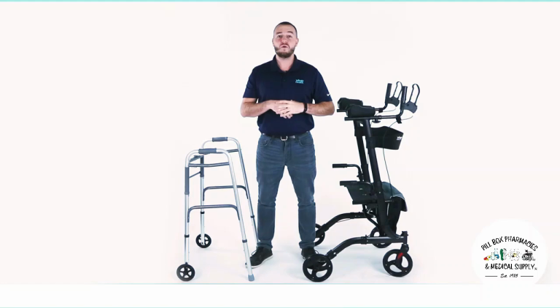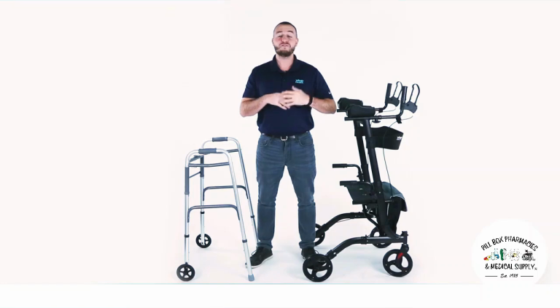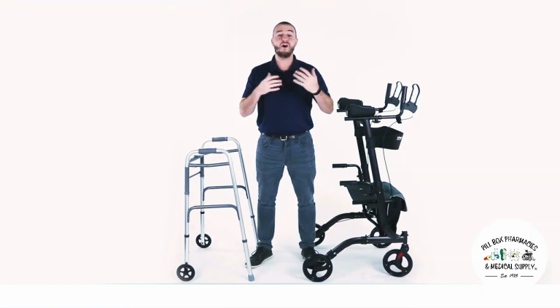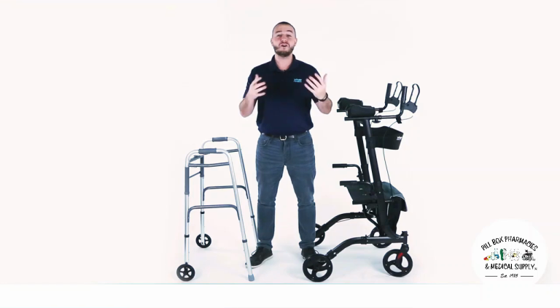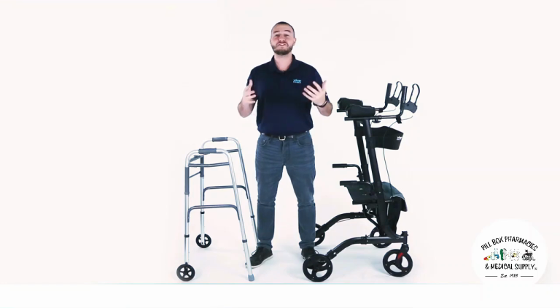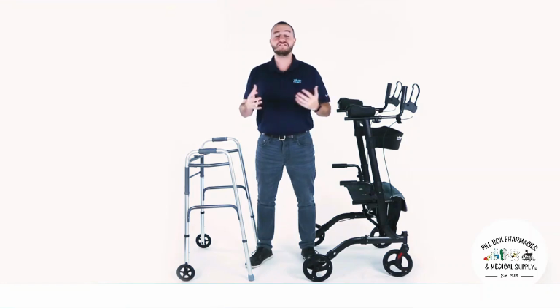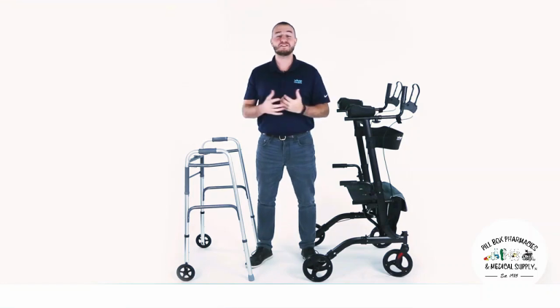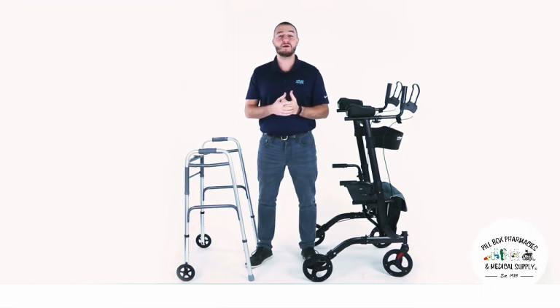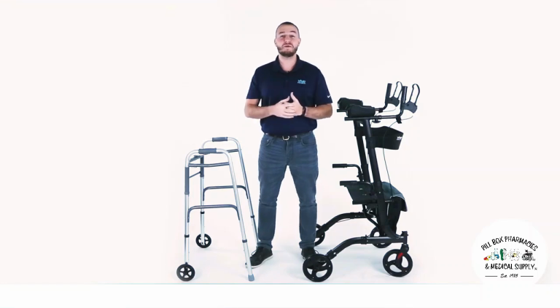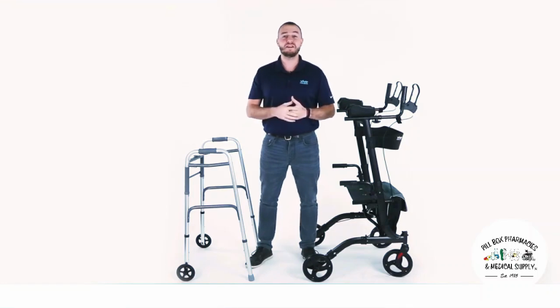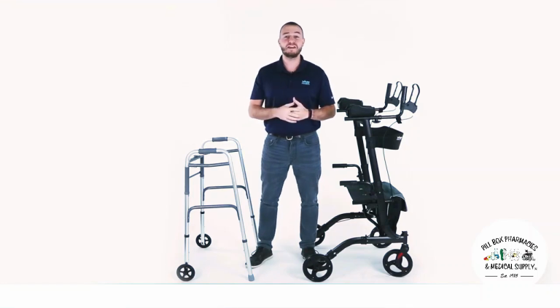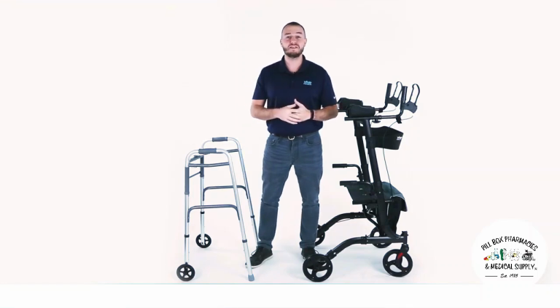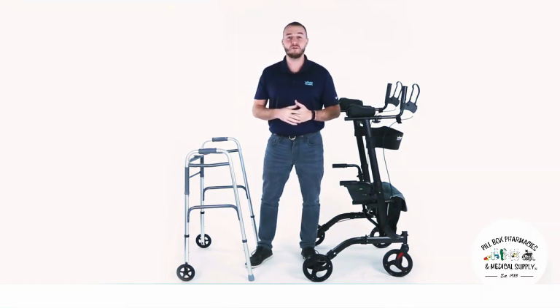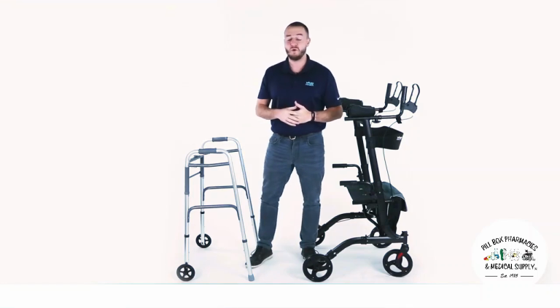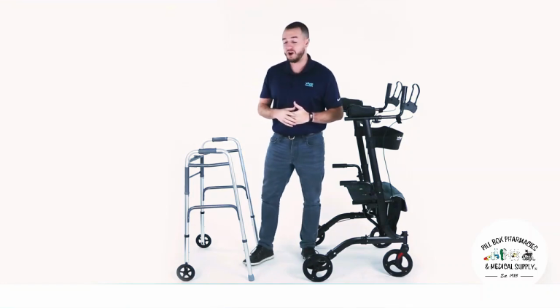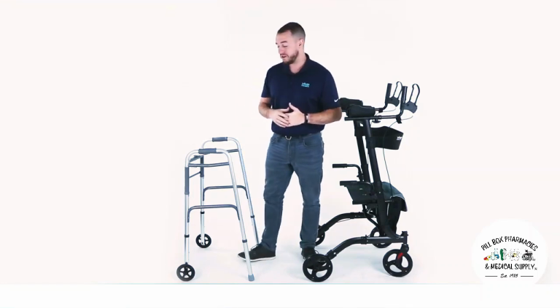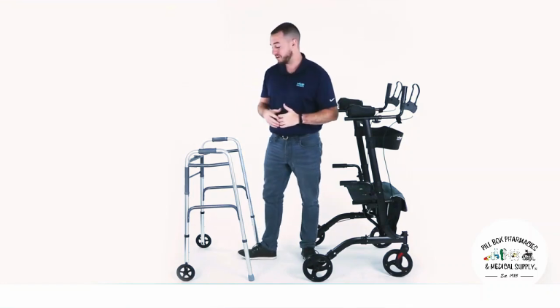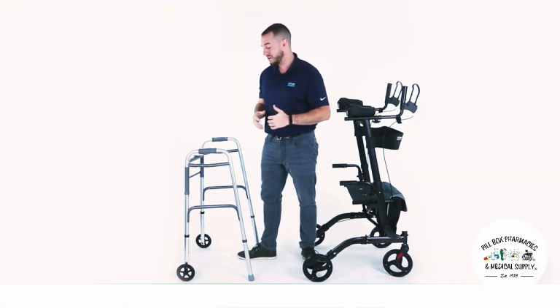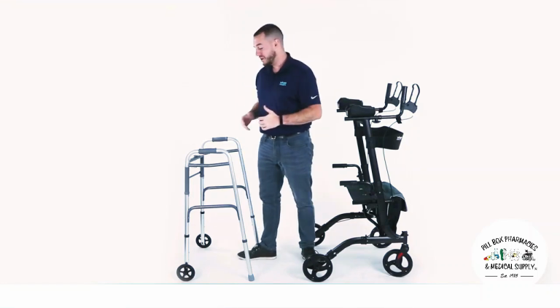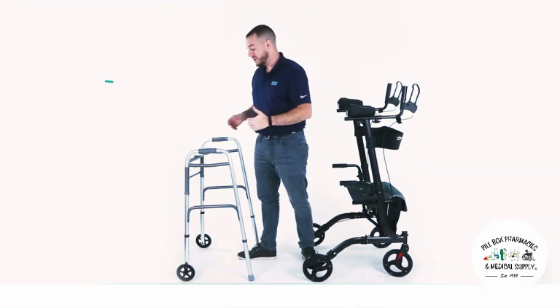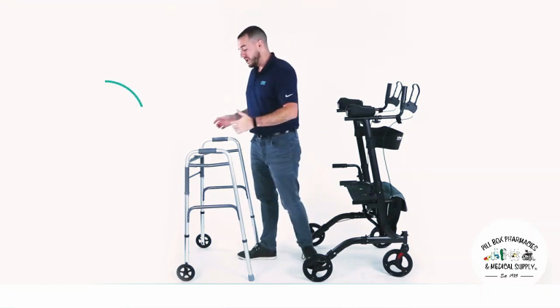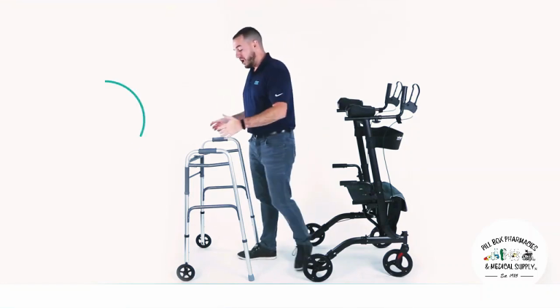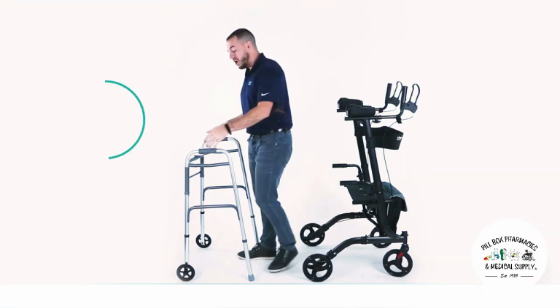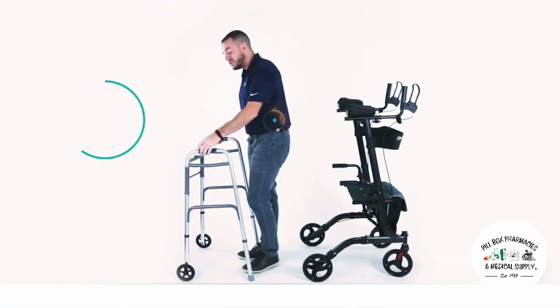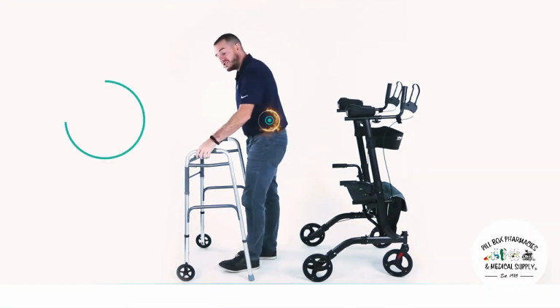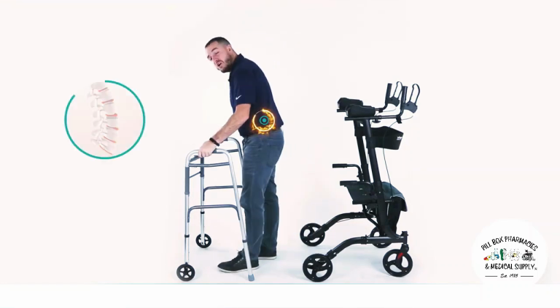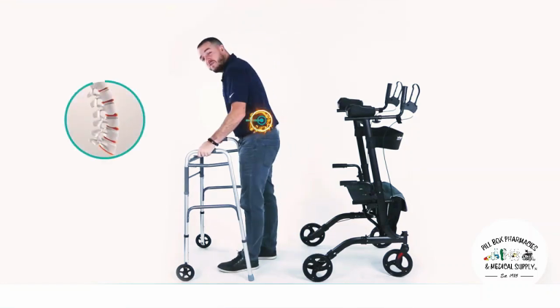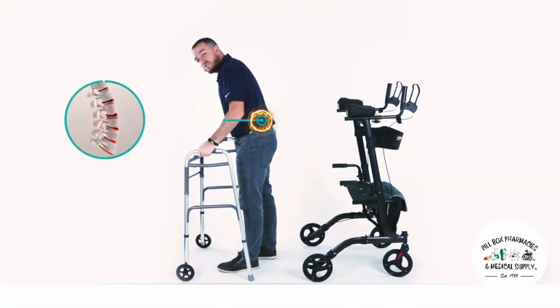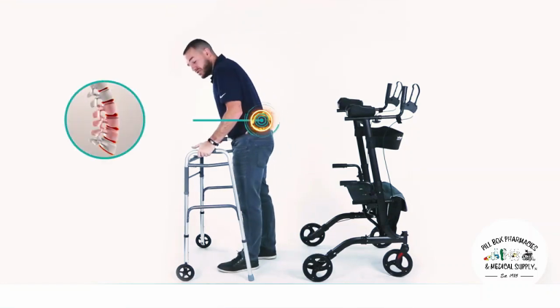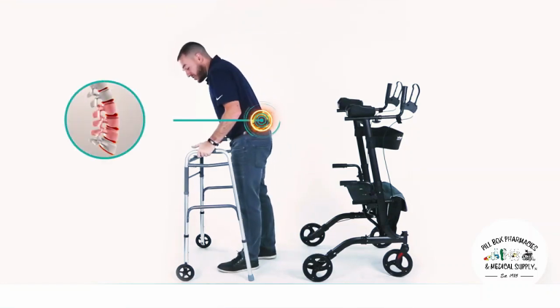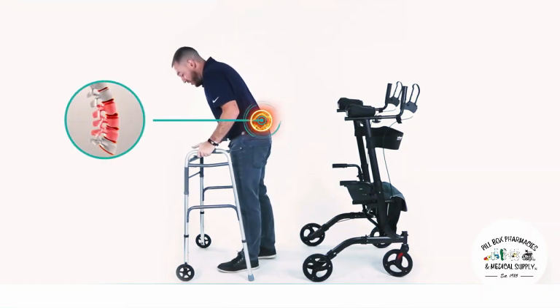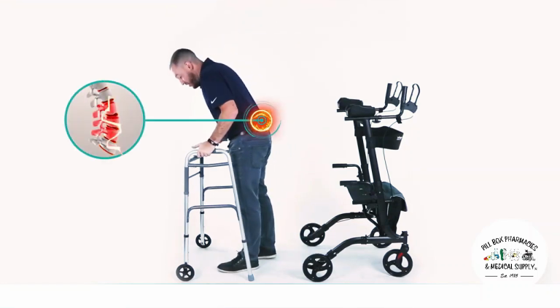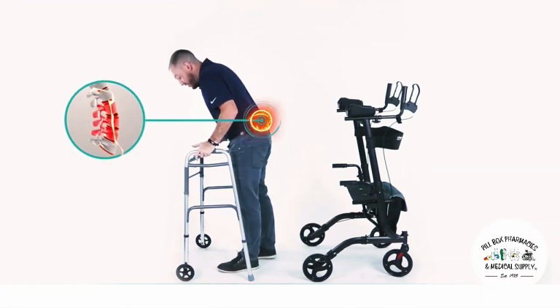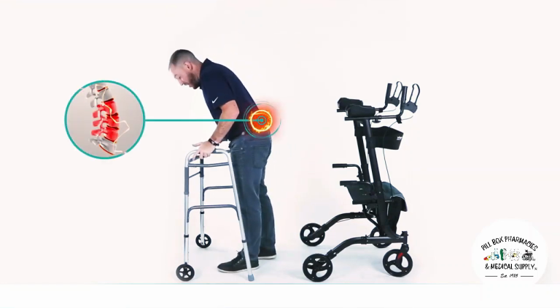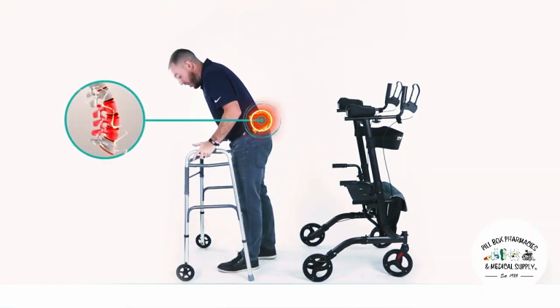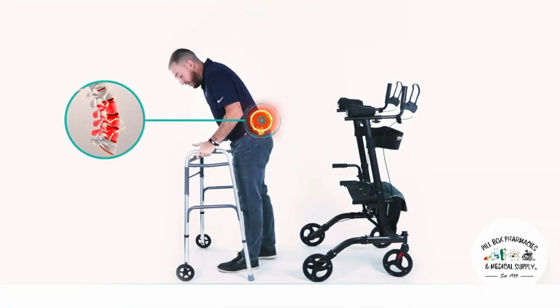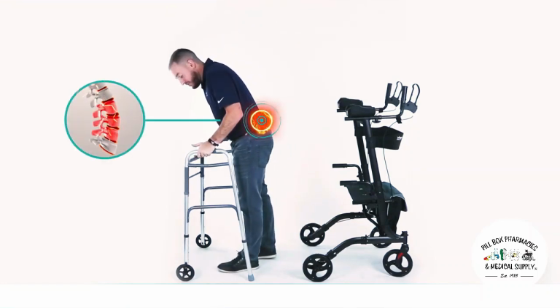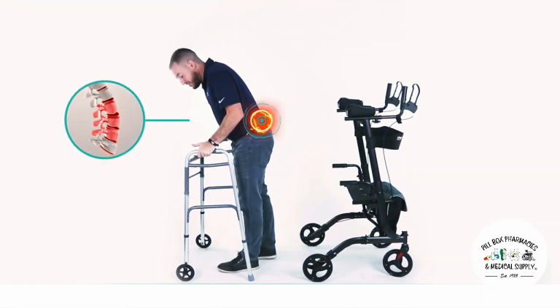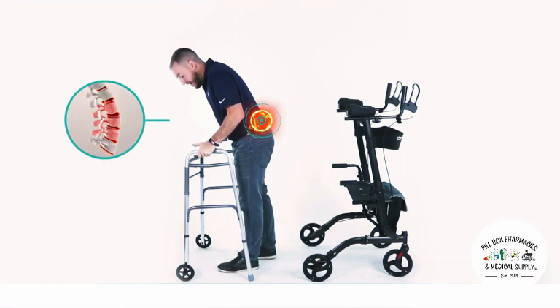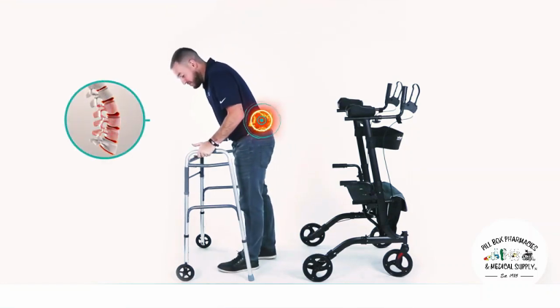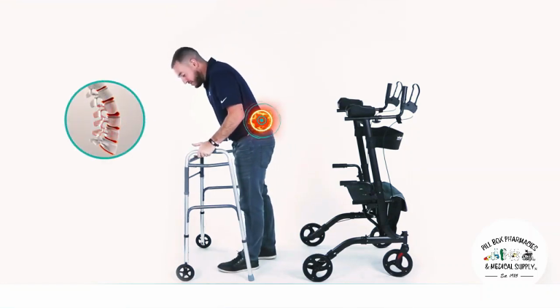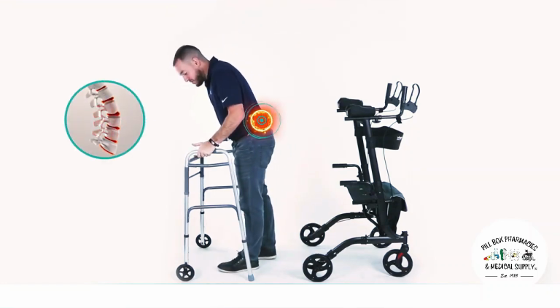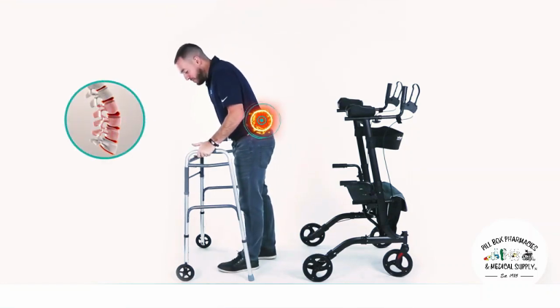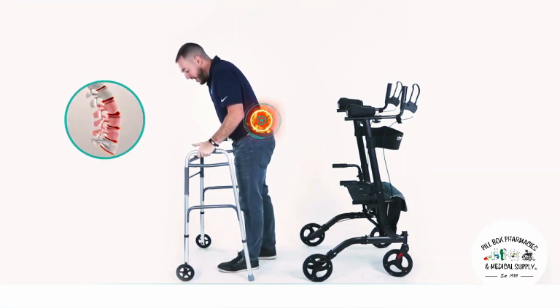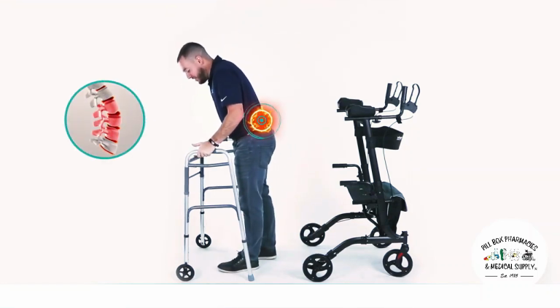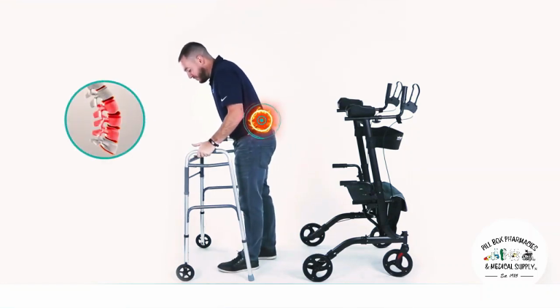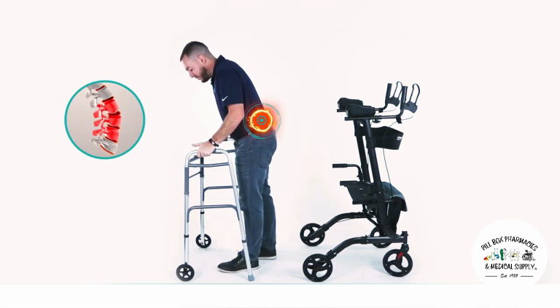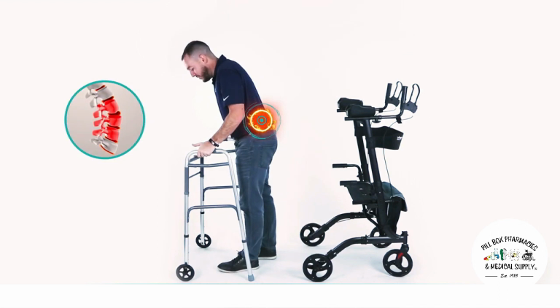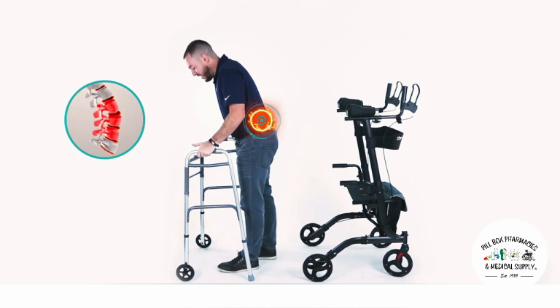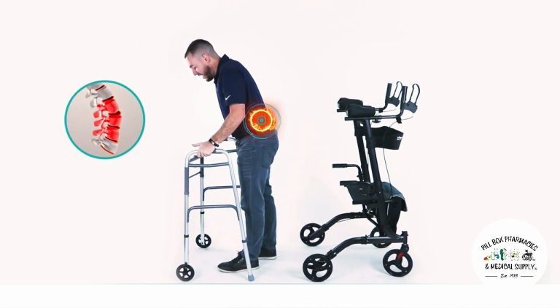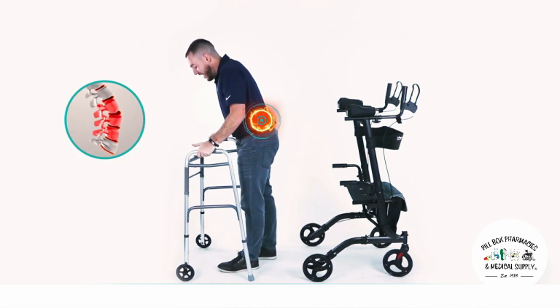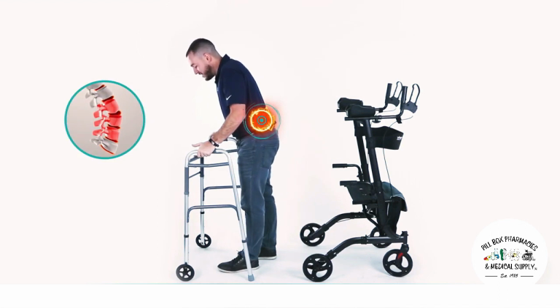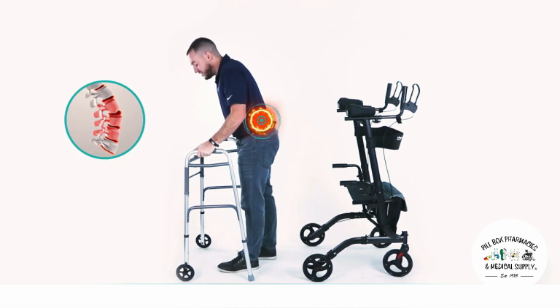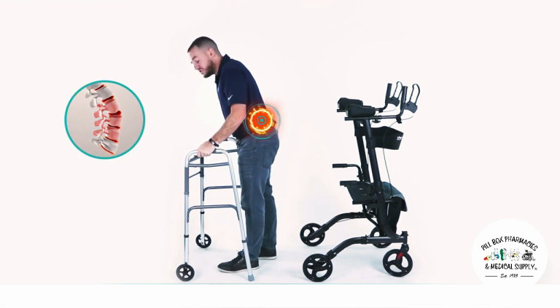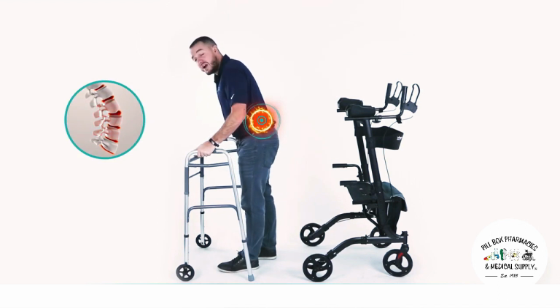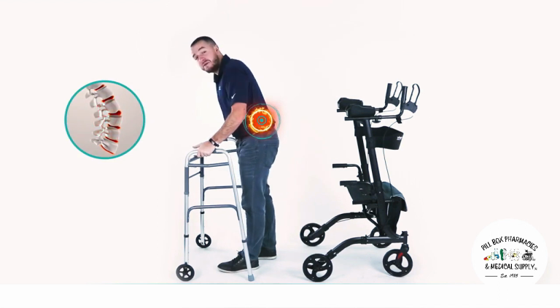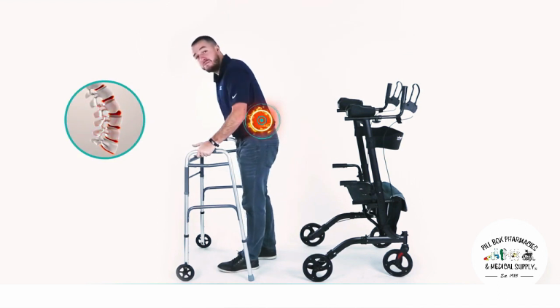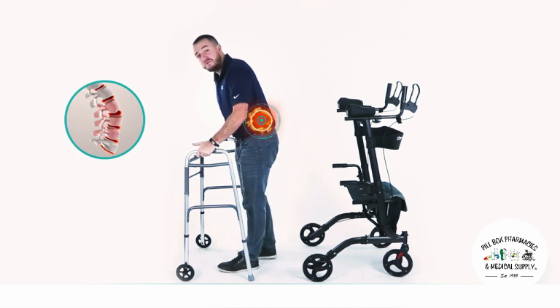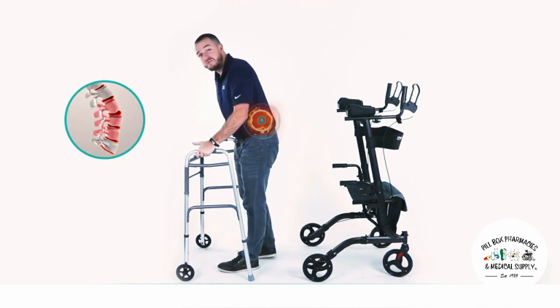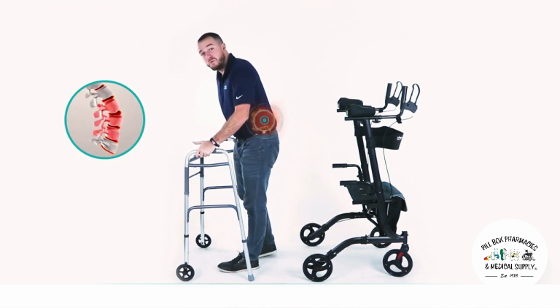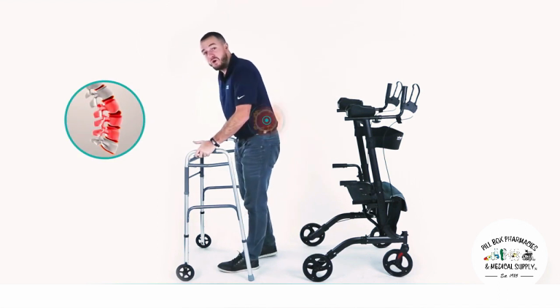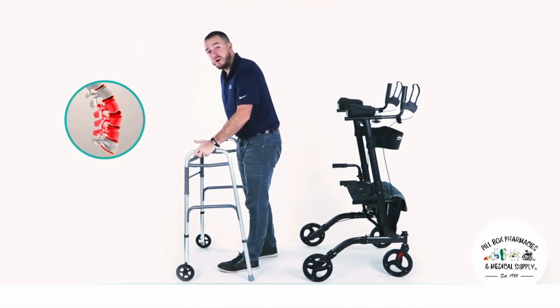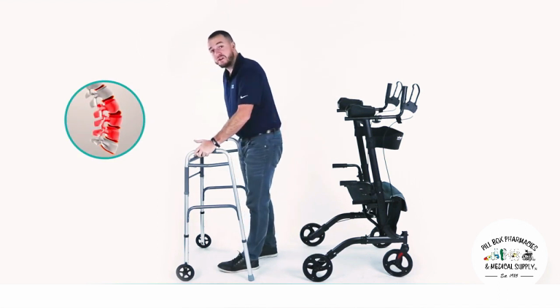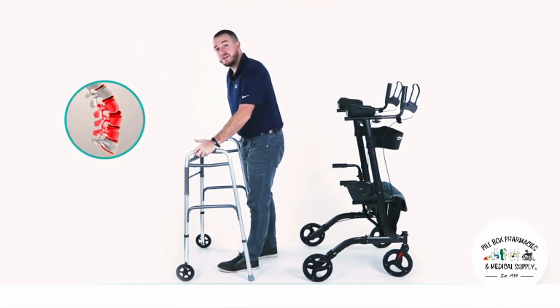We've all seen someone in need of a walker — hunched over, struggling, oftentimes looks painful as they try to move the walker.